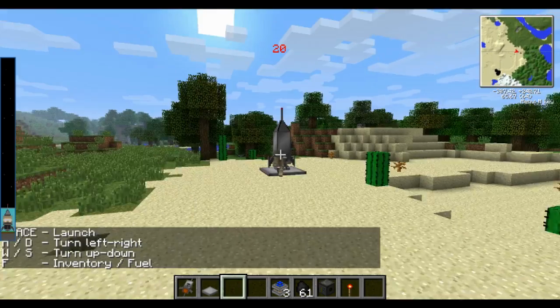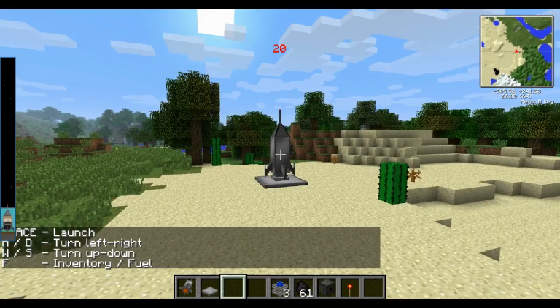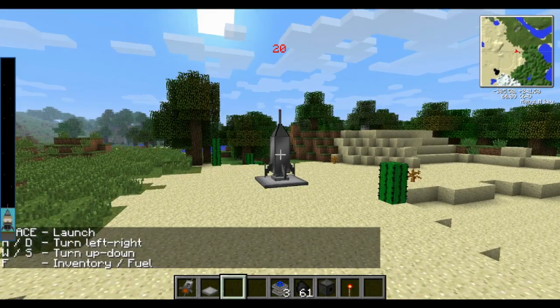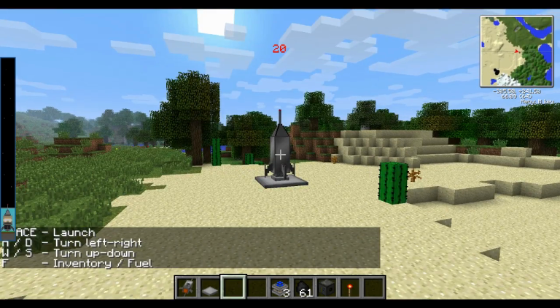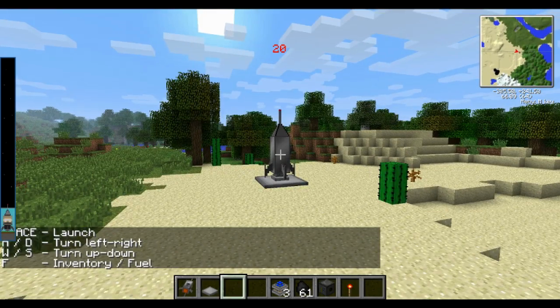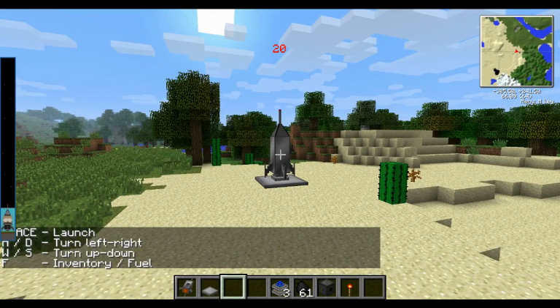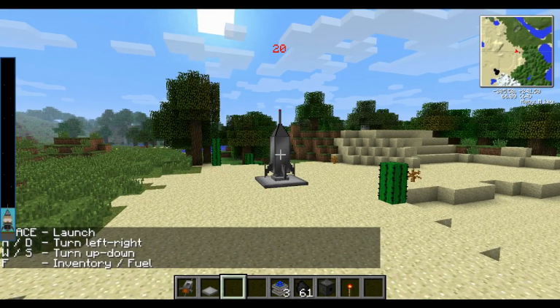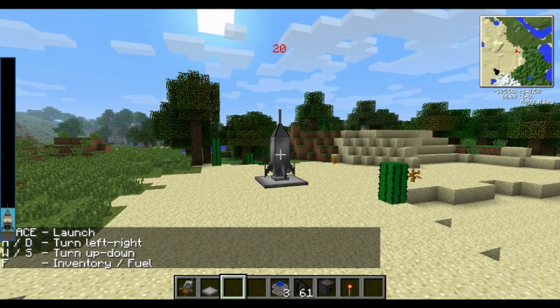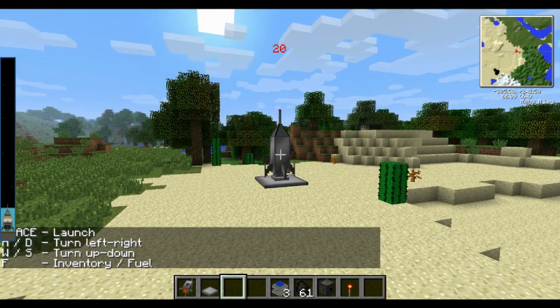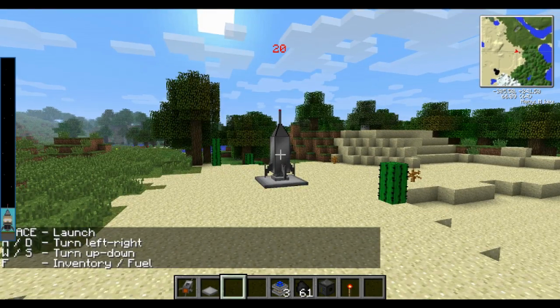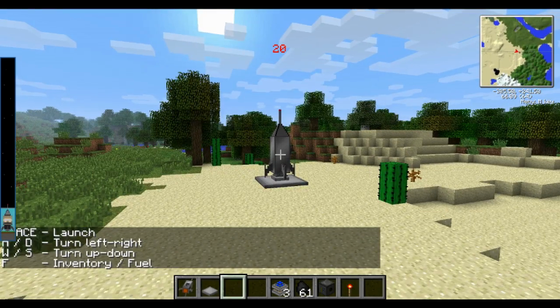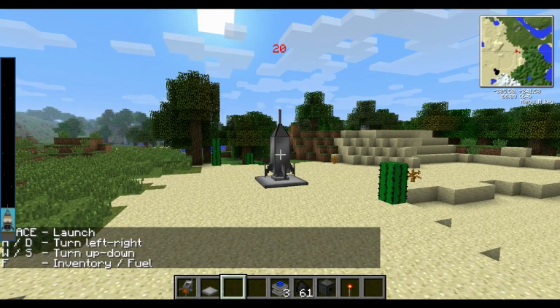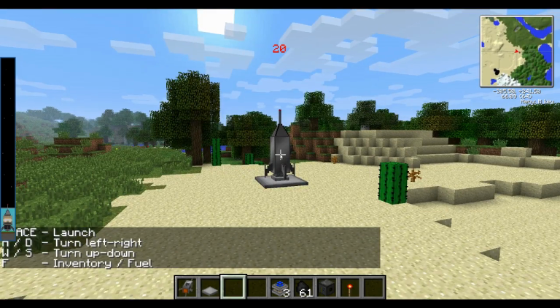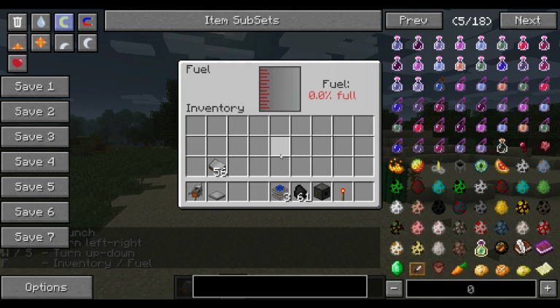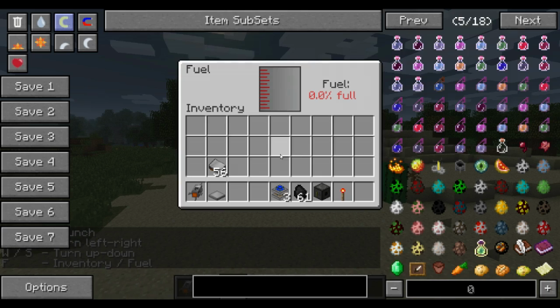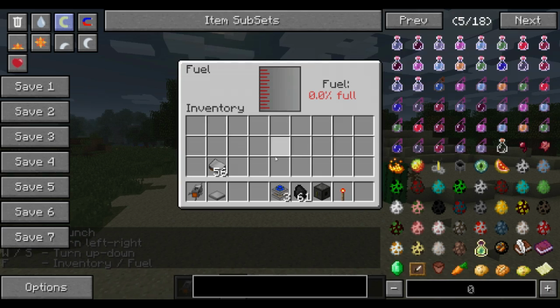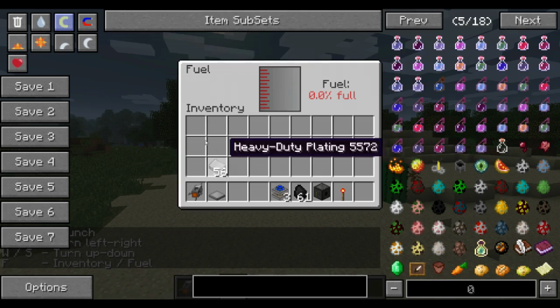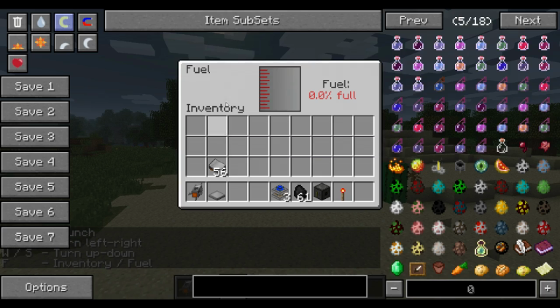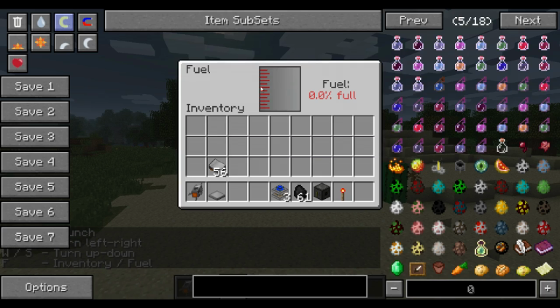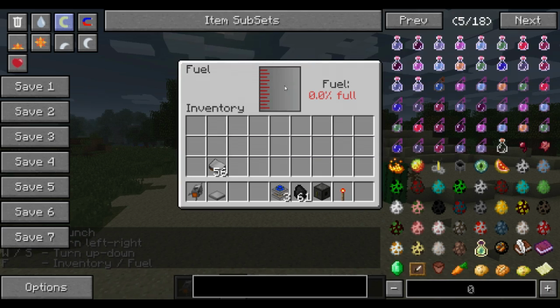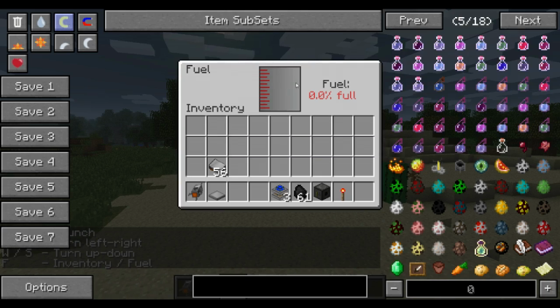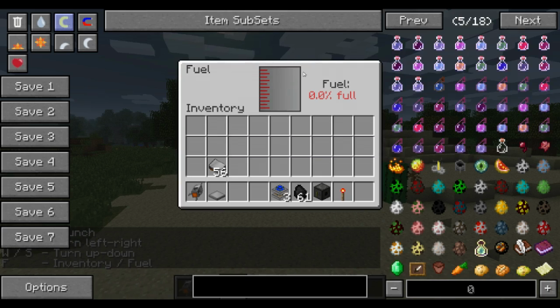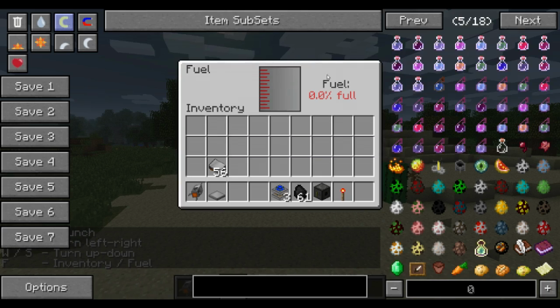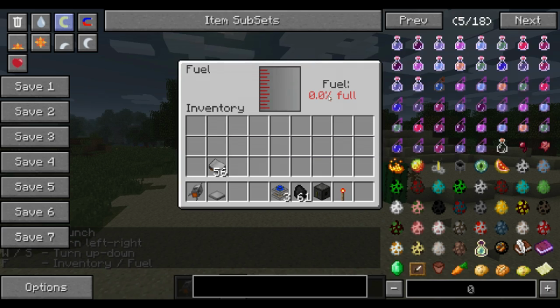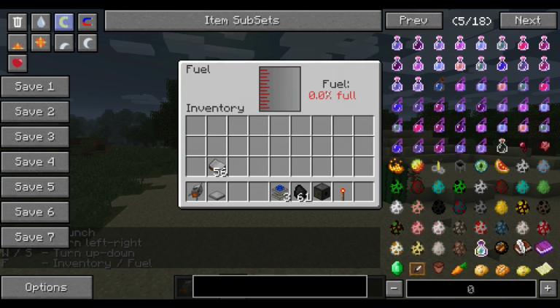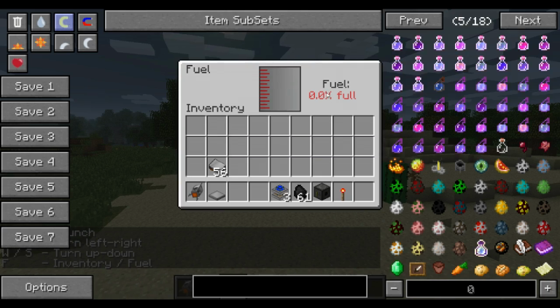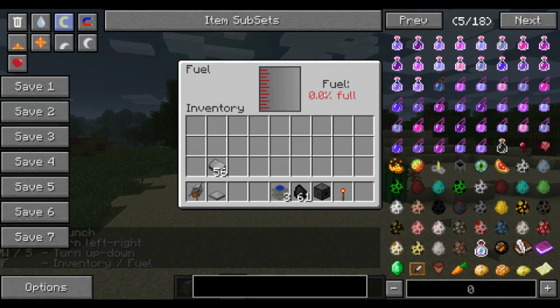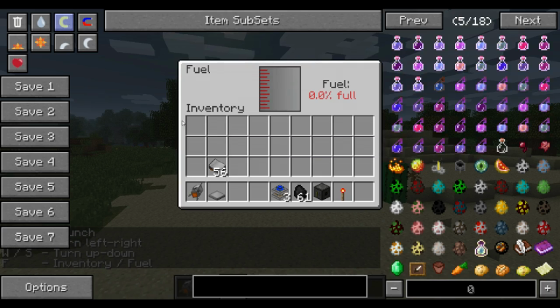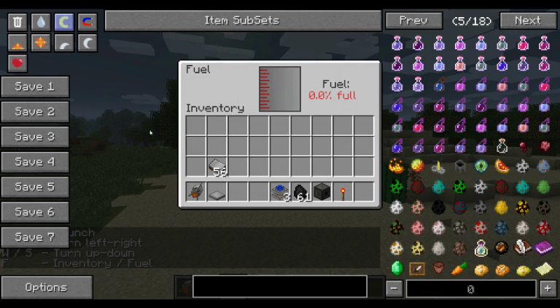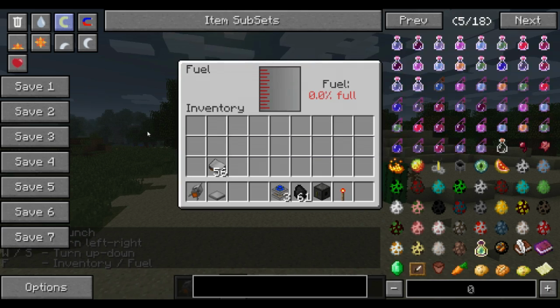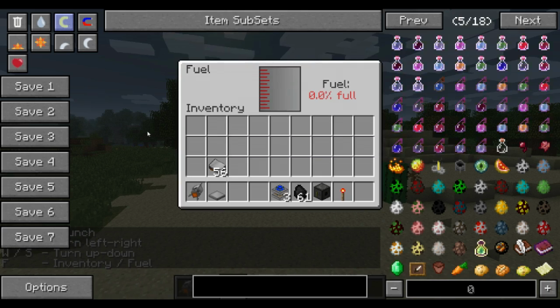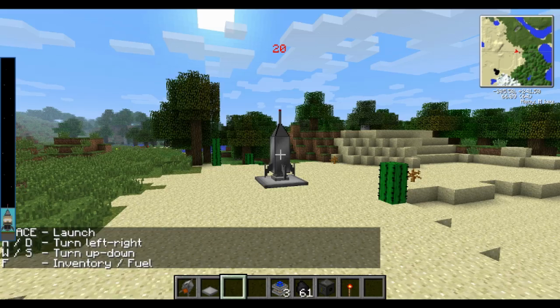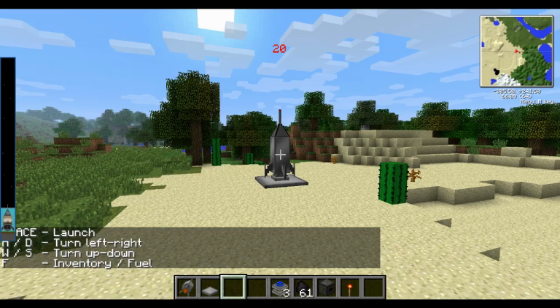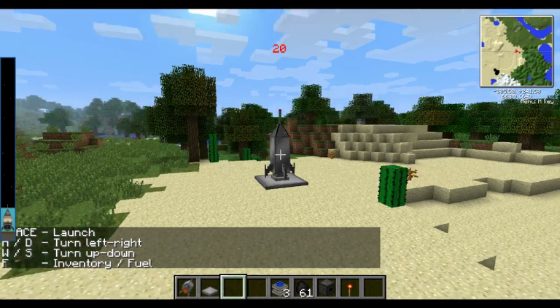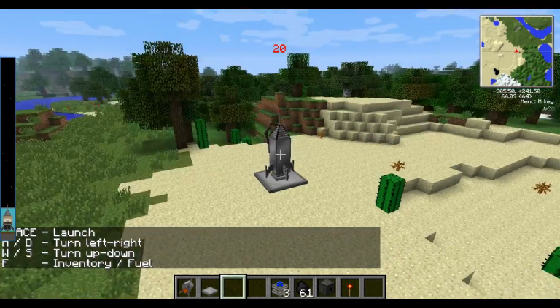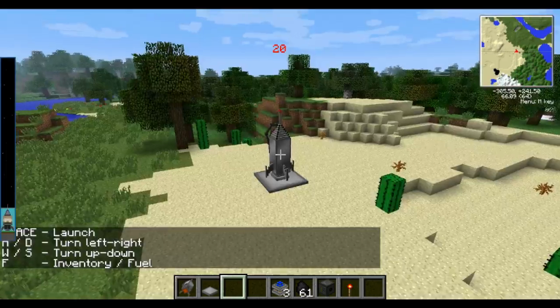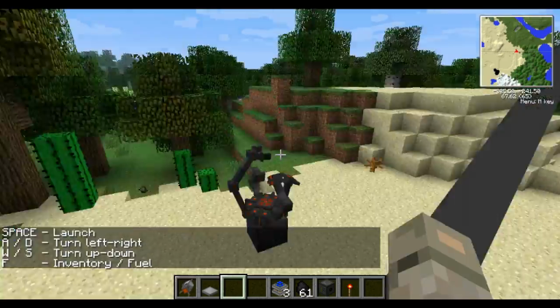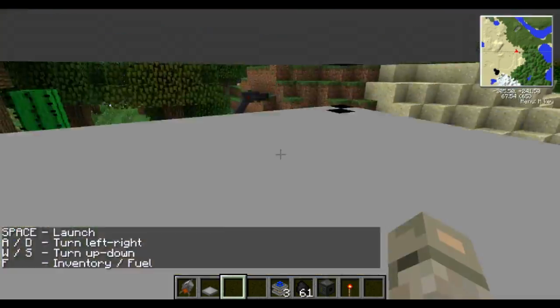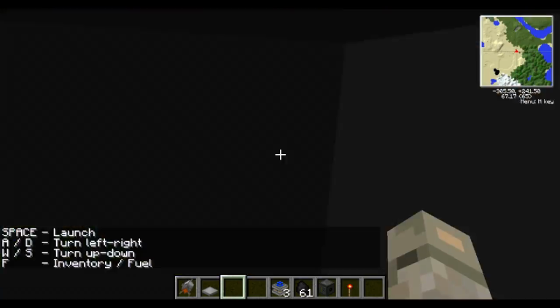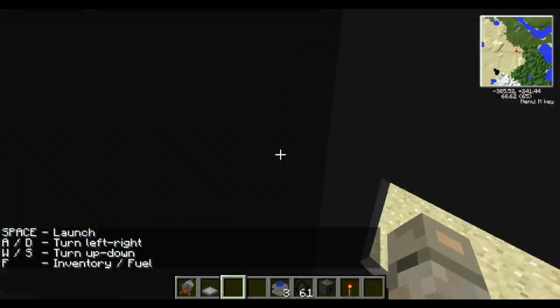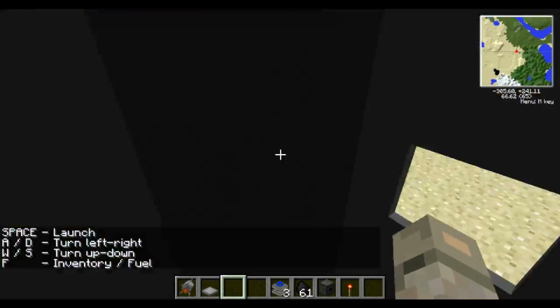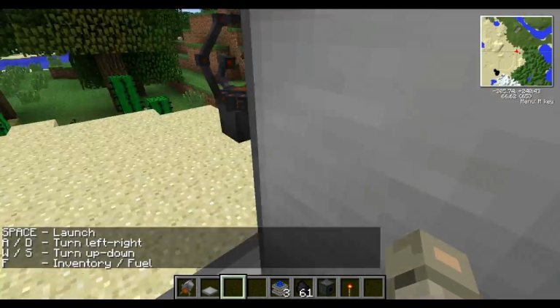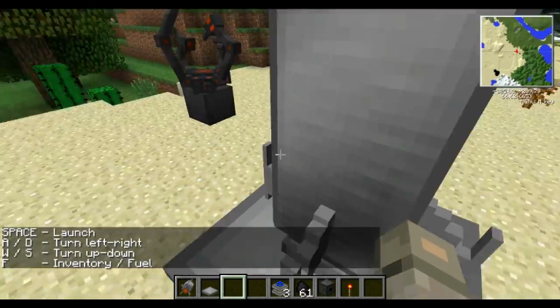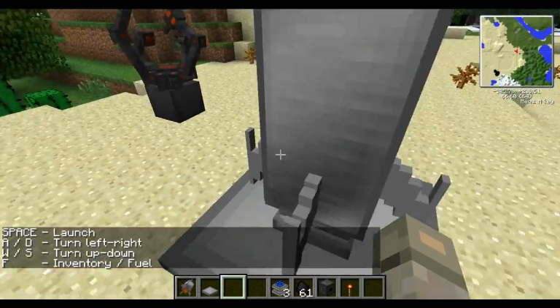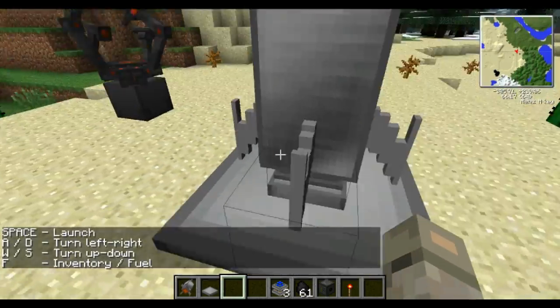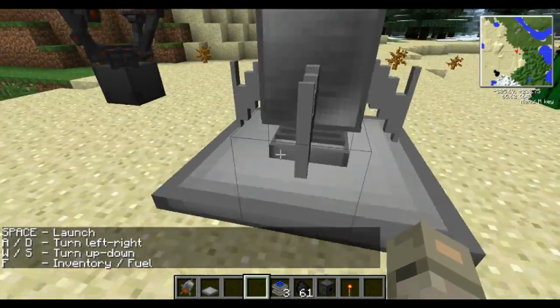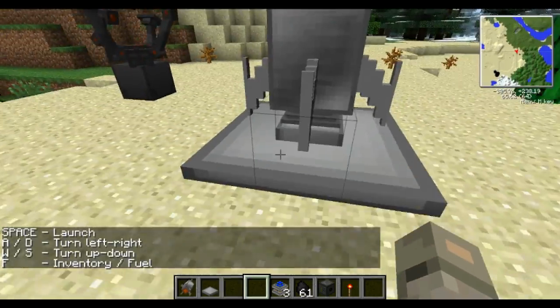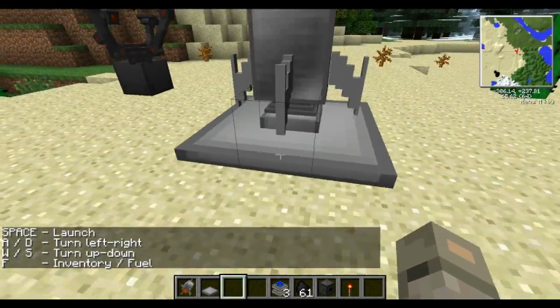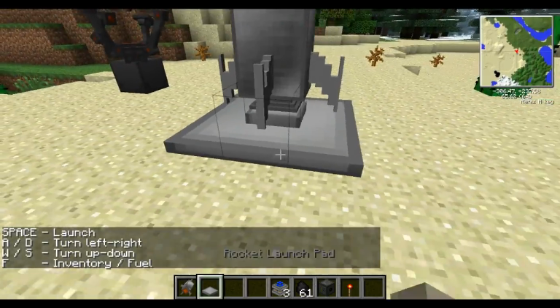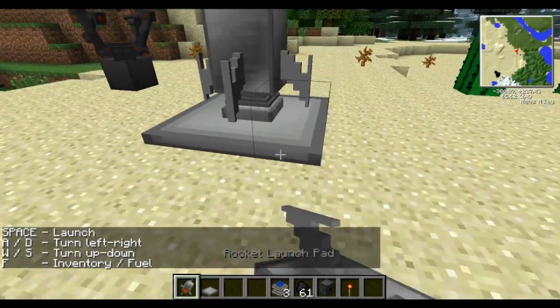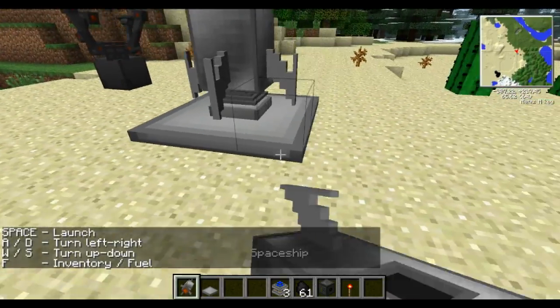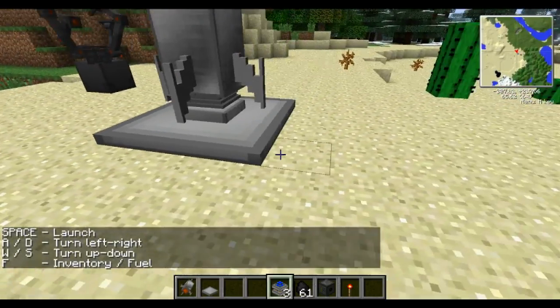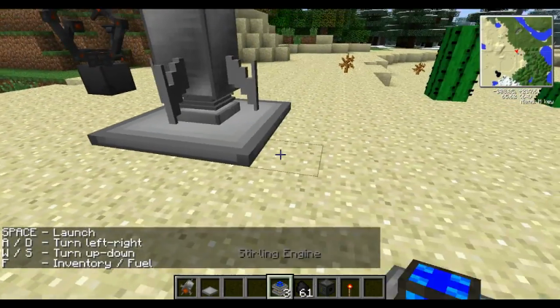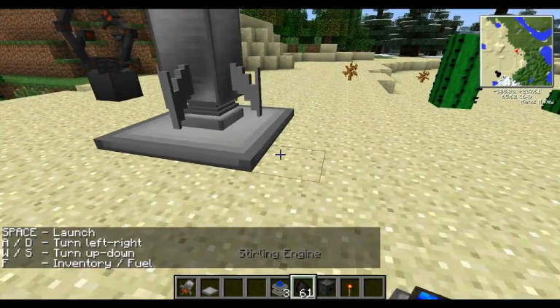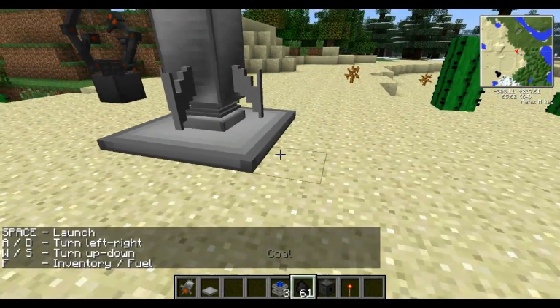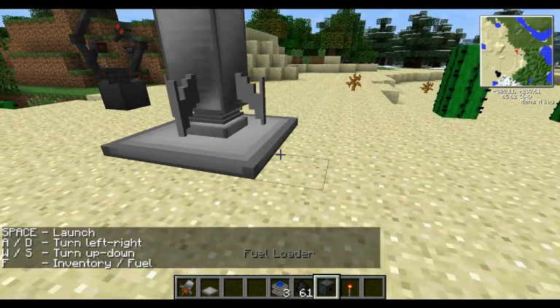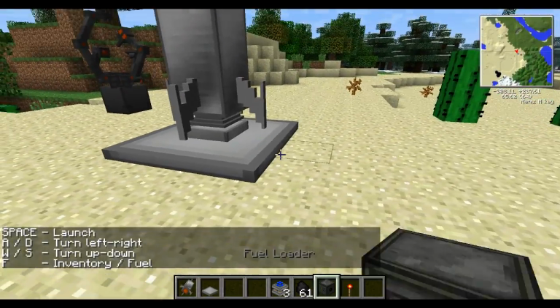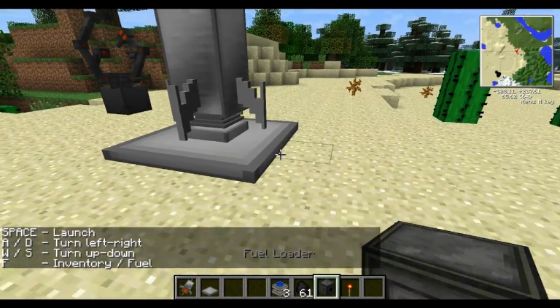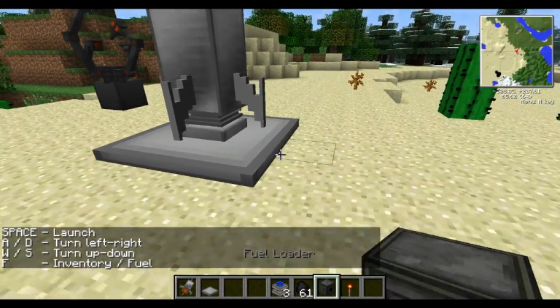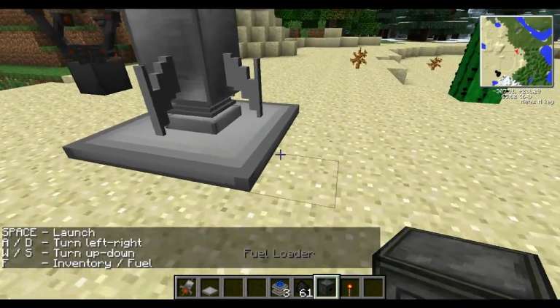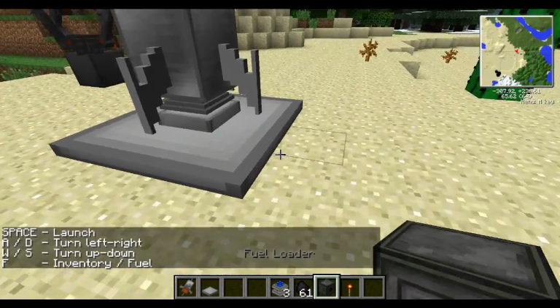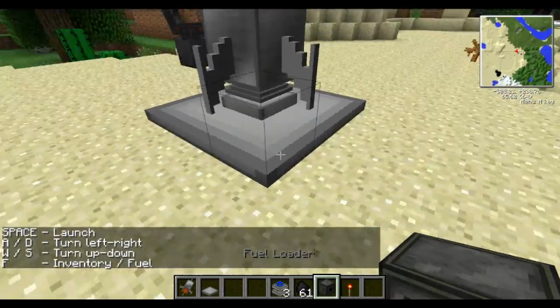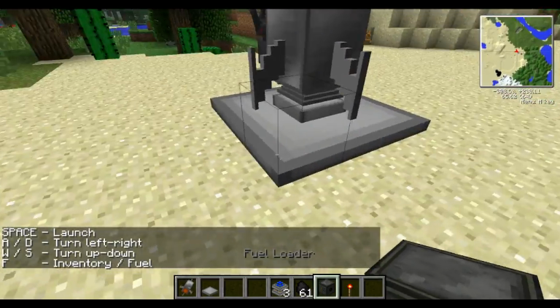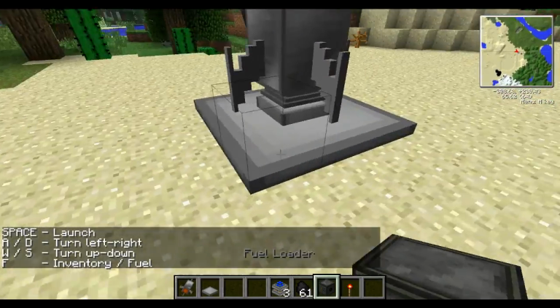If I get in the spaceship and press F right now, I can see it has 0% fuel. Now to load the fuel, you're going to need a fuel loader.